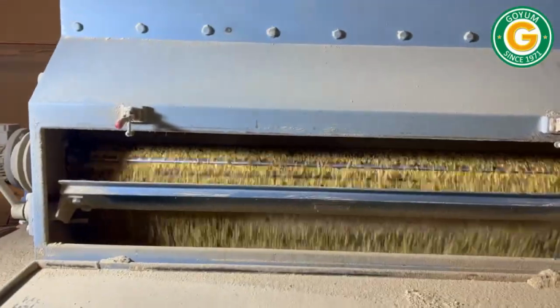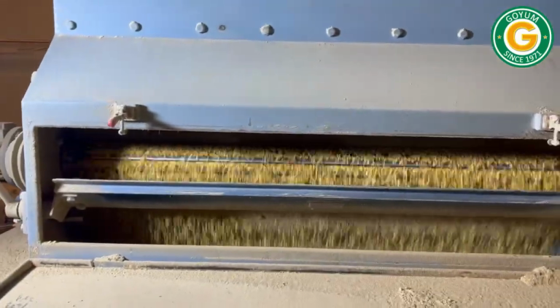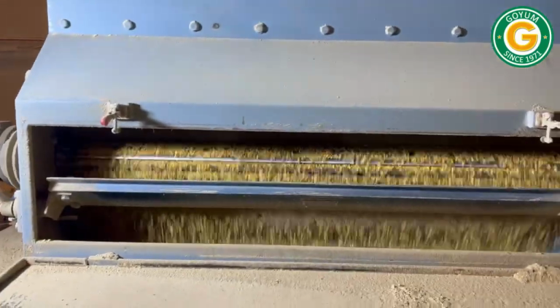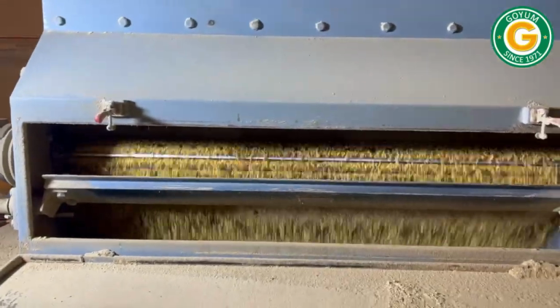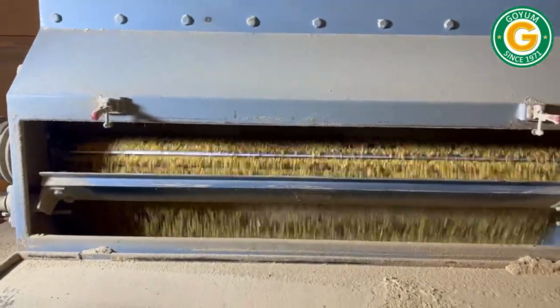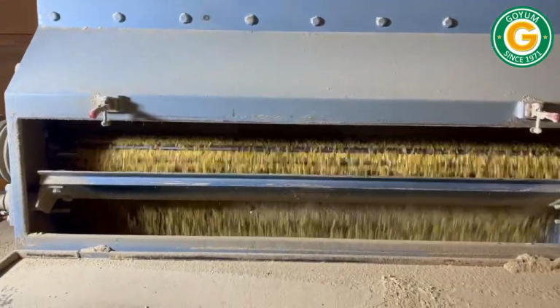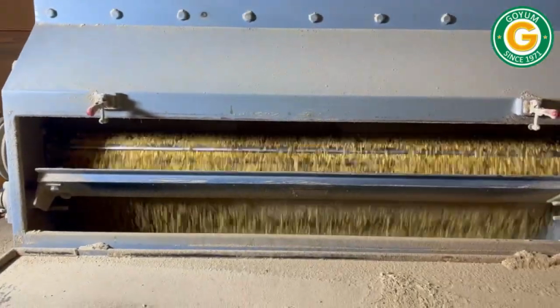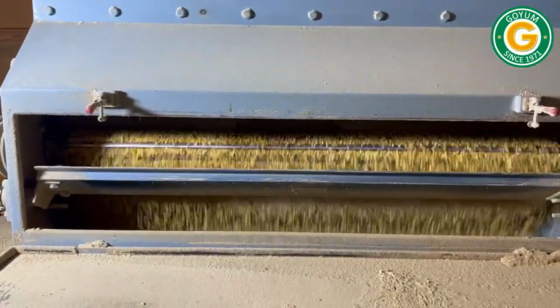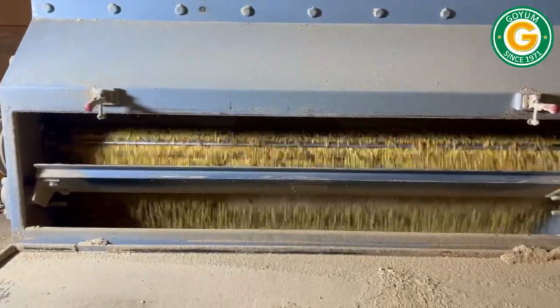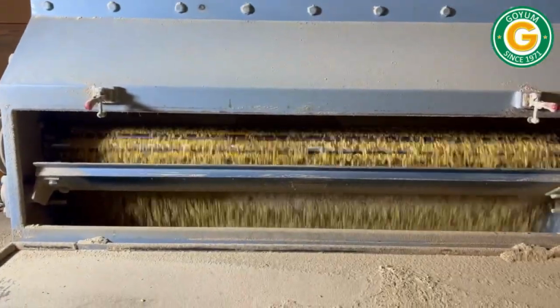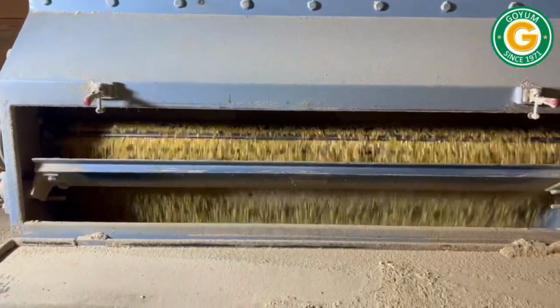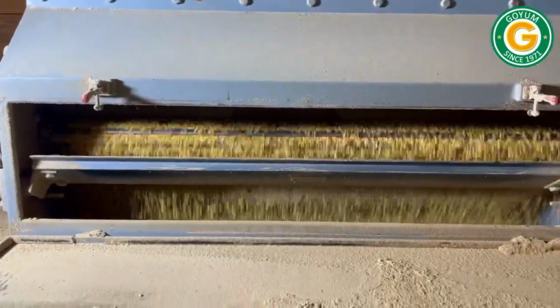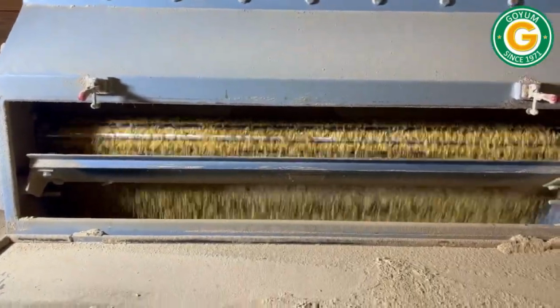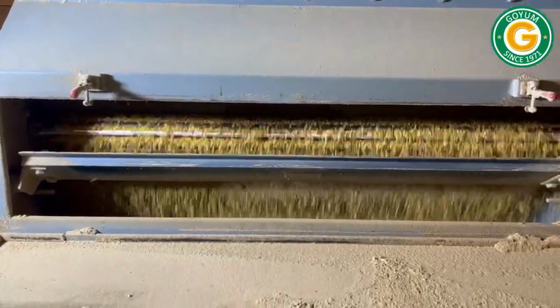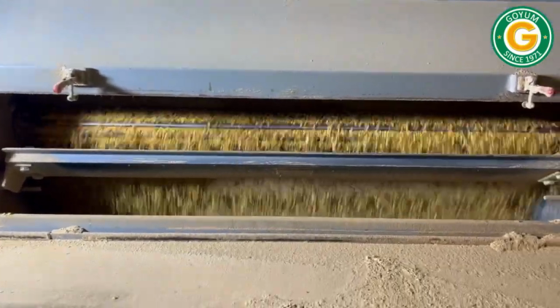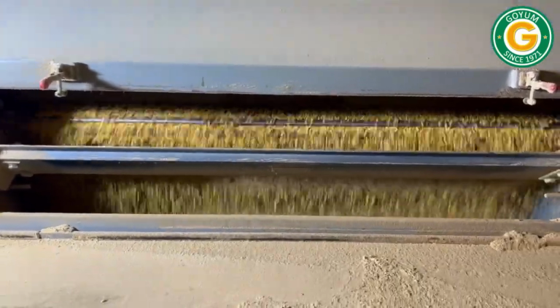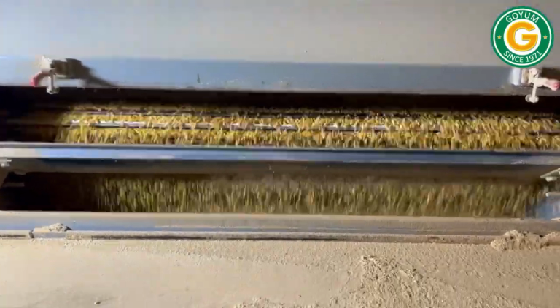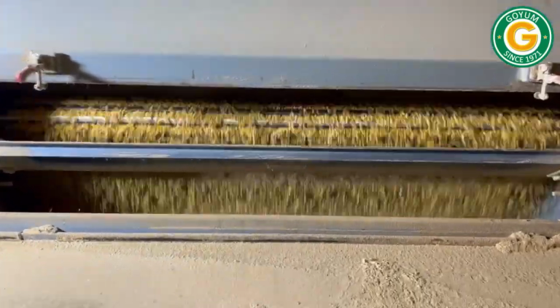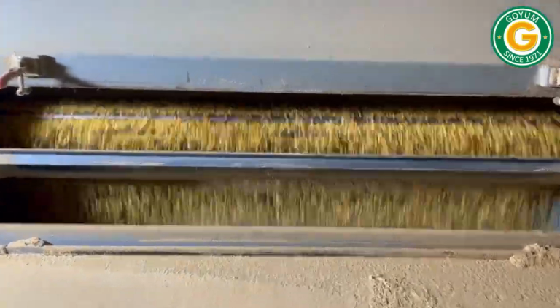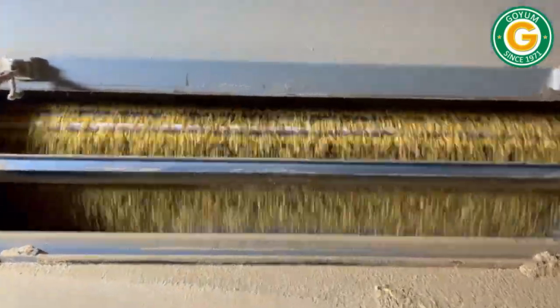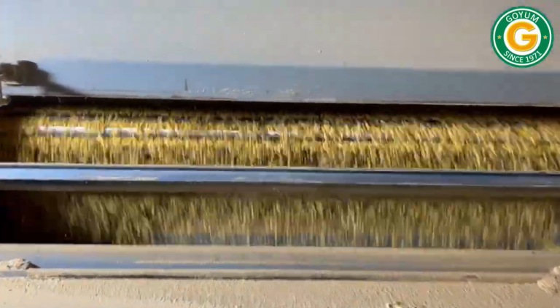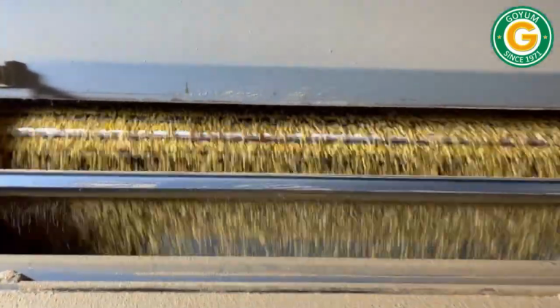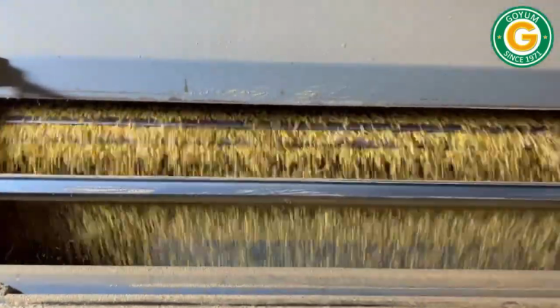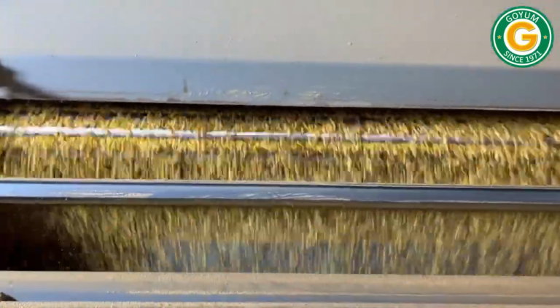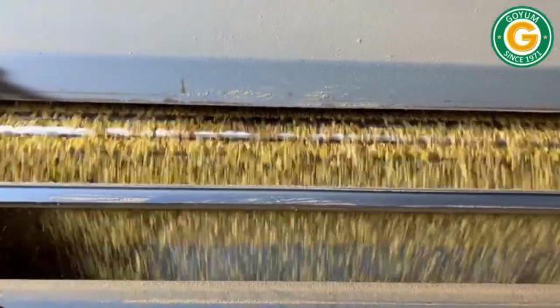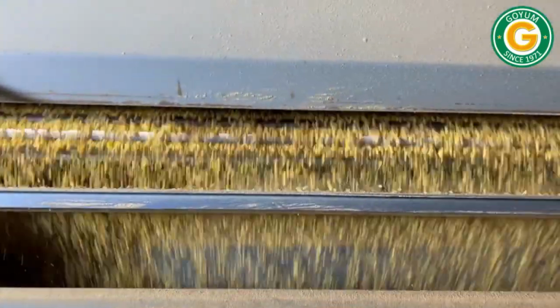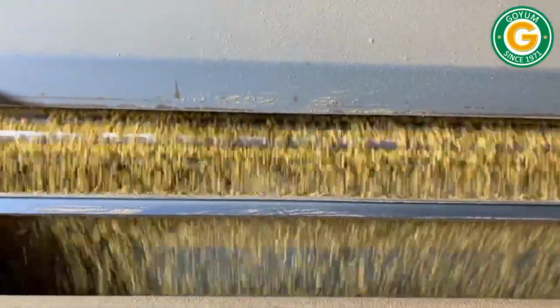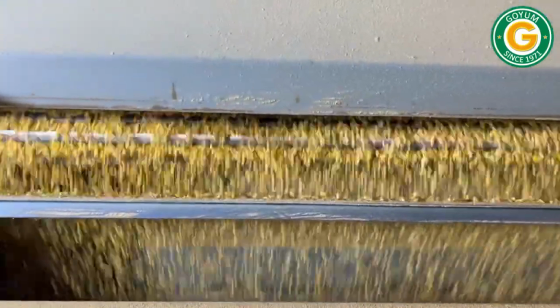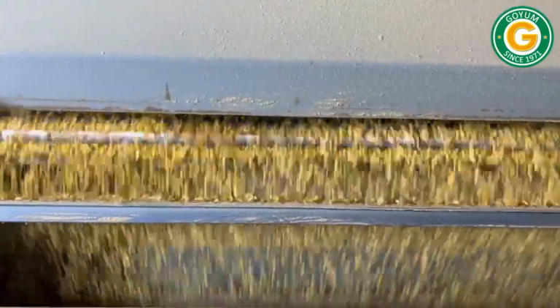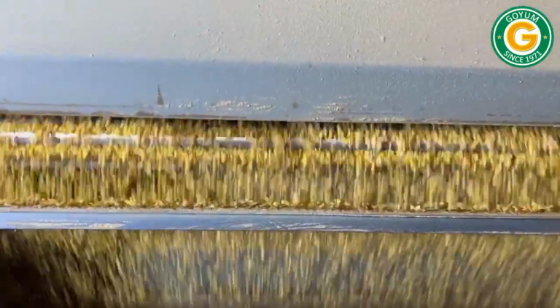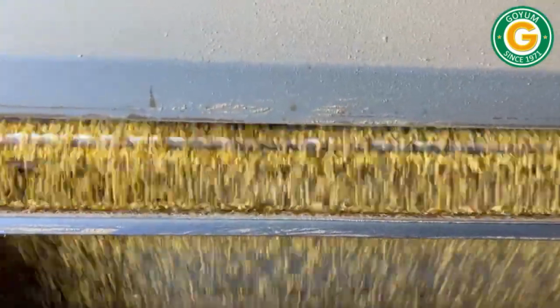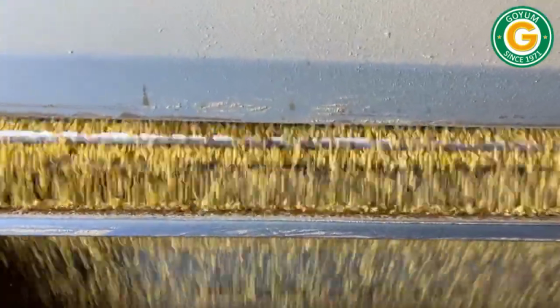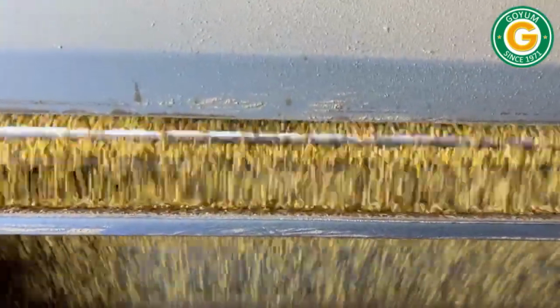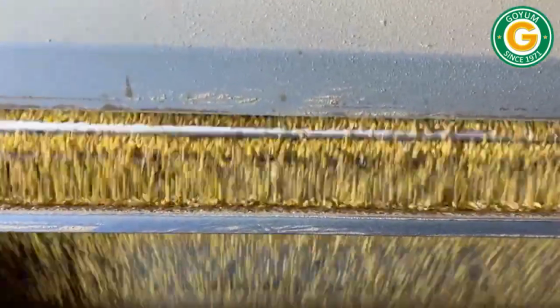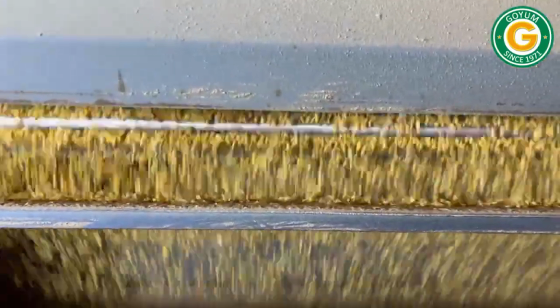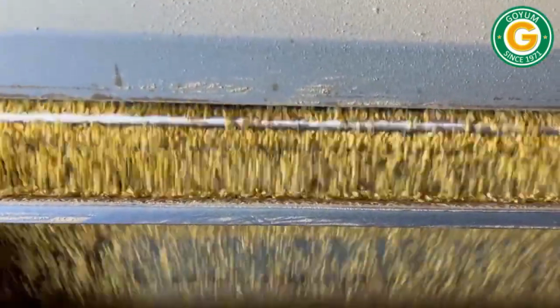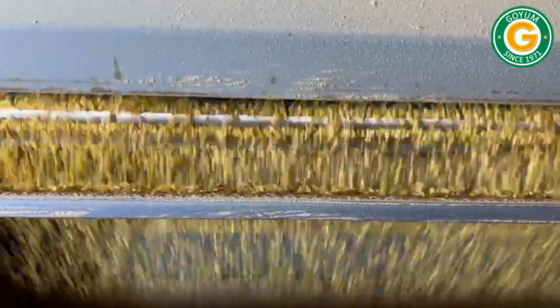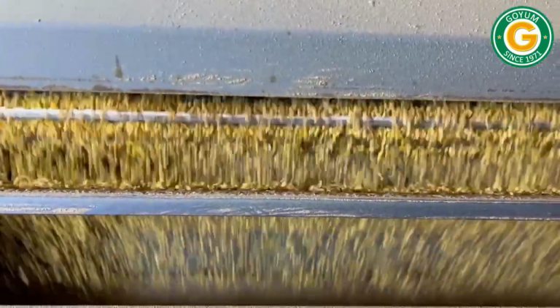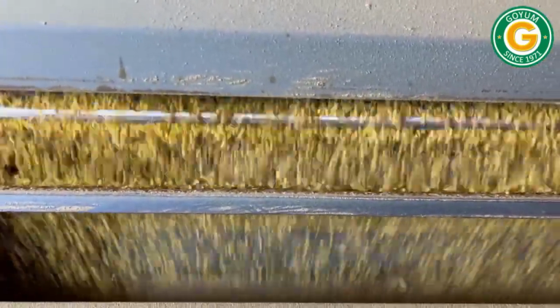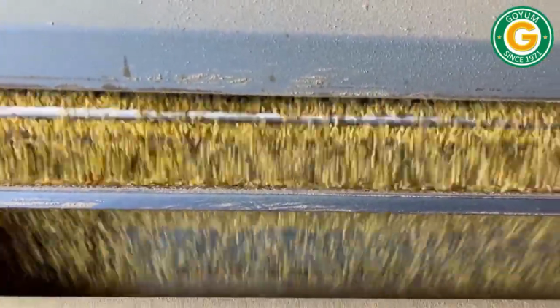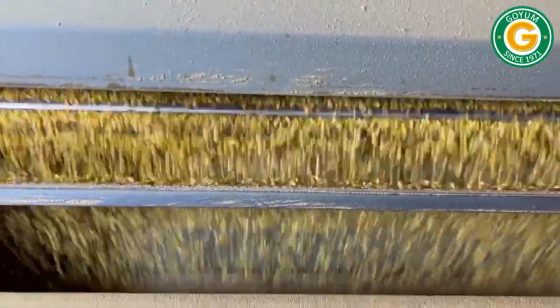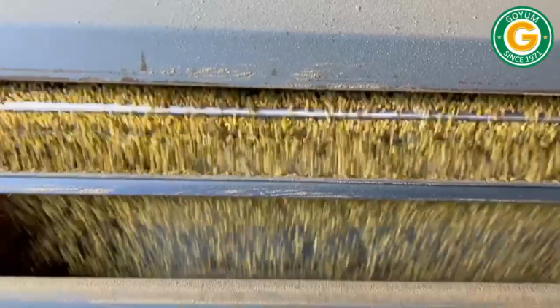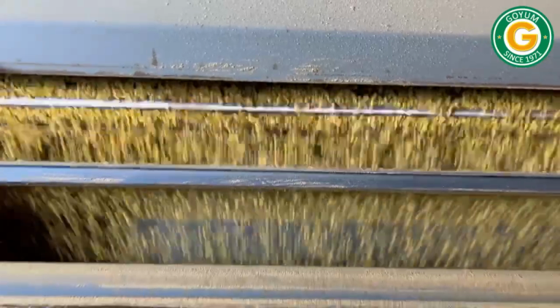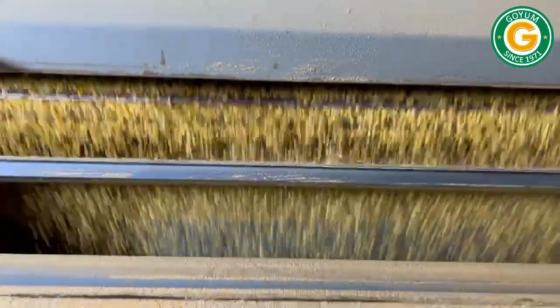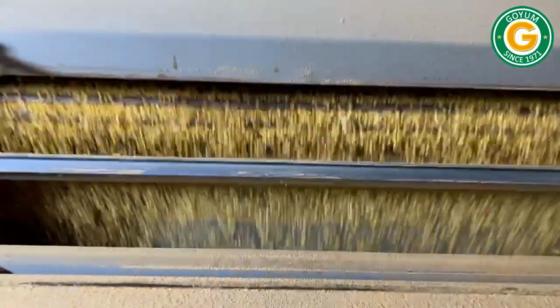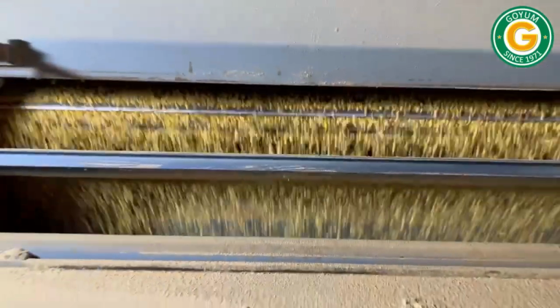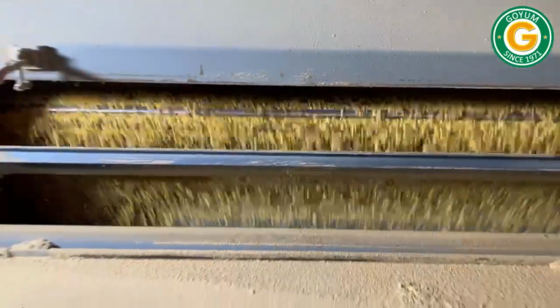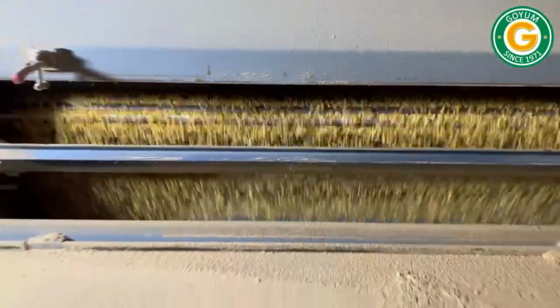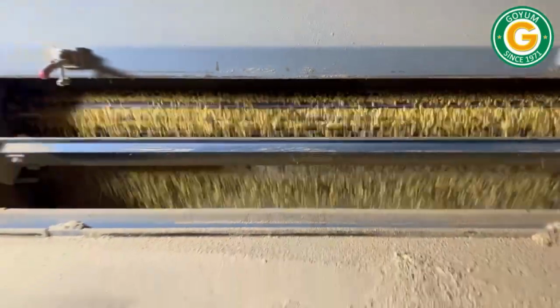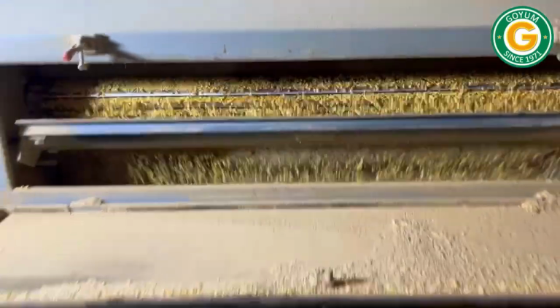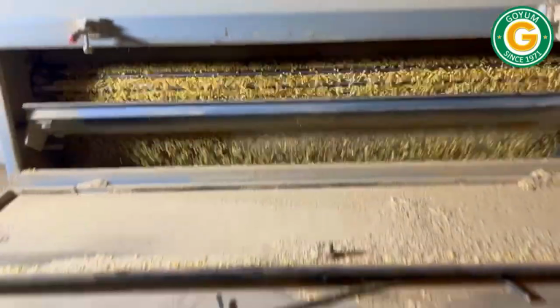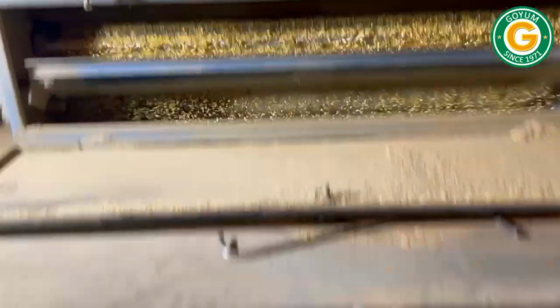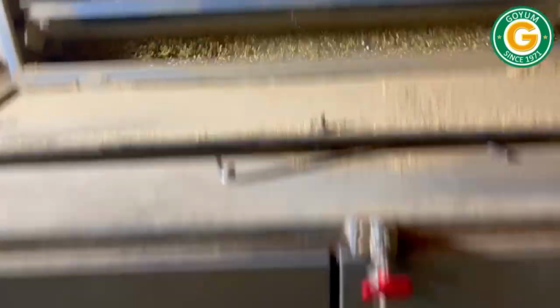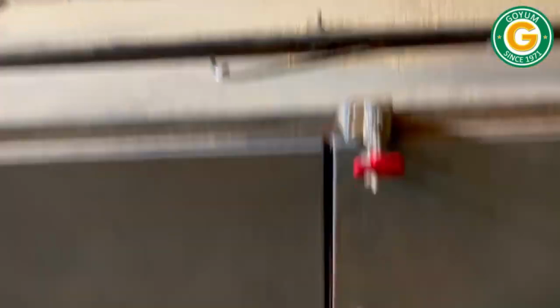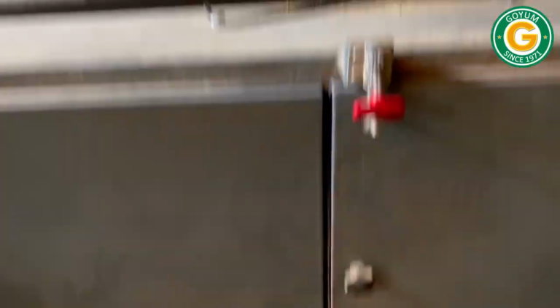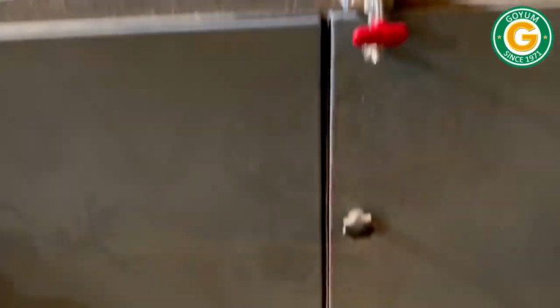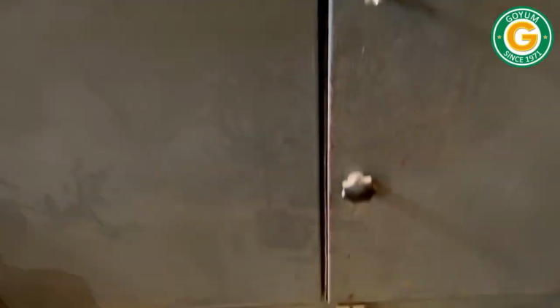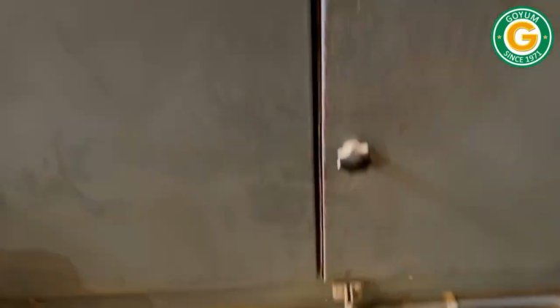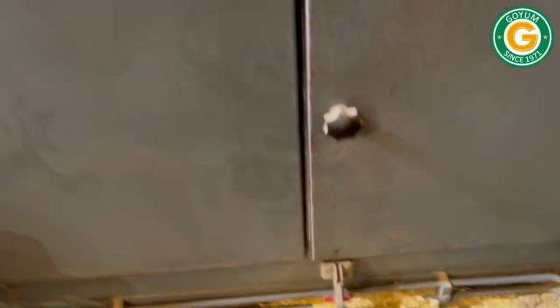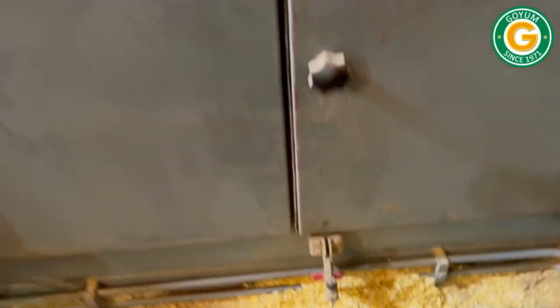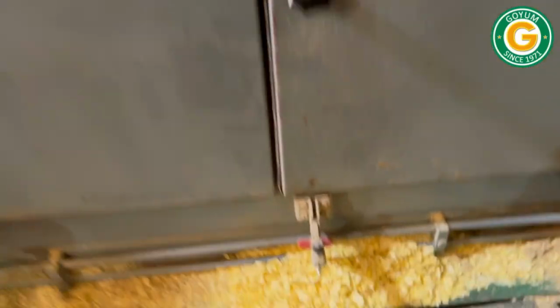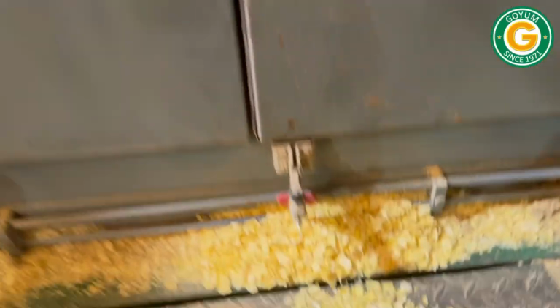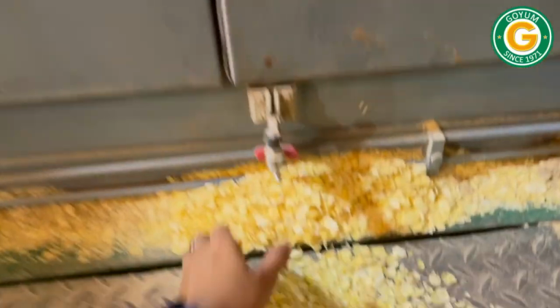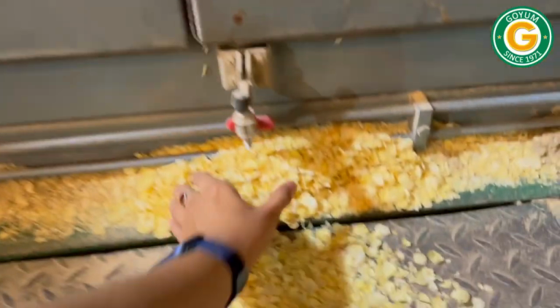The conditioned soybeans are passed through the flaker to produce uniform, thin flakes, which are essential for efficient oil extraction.